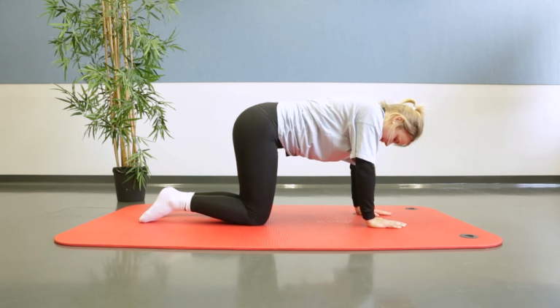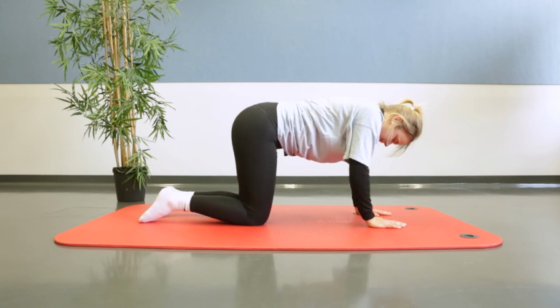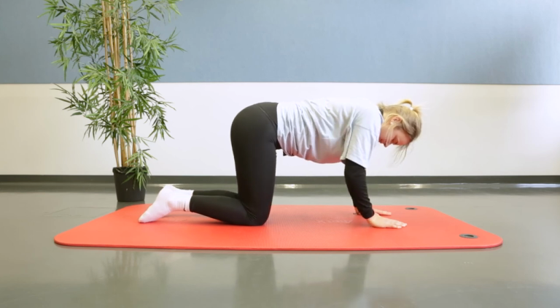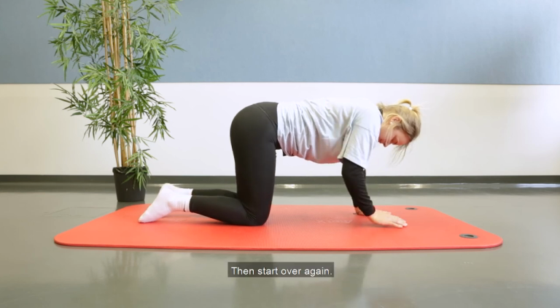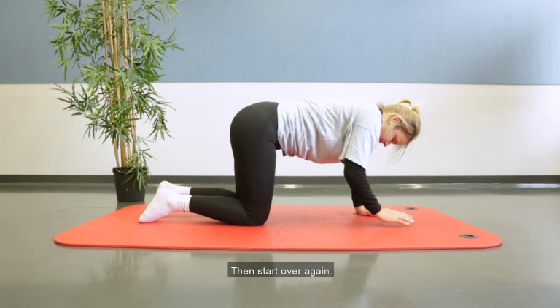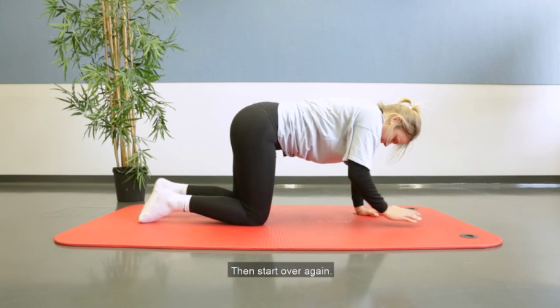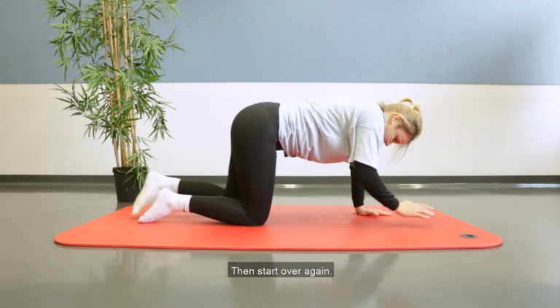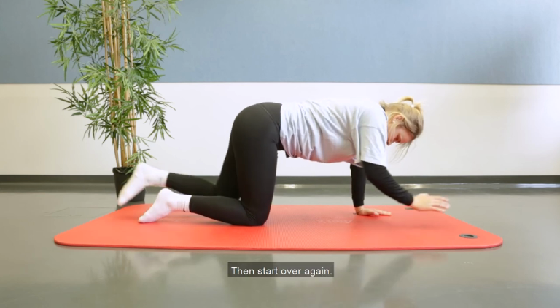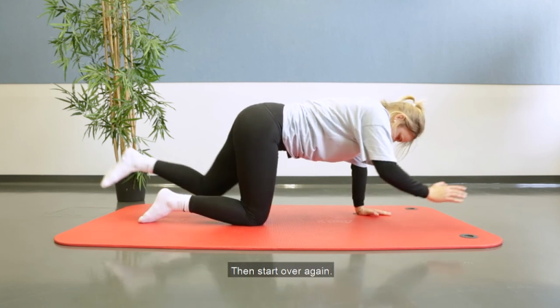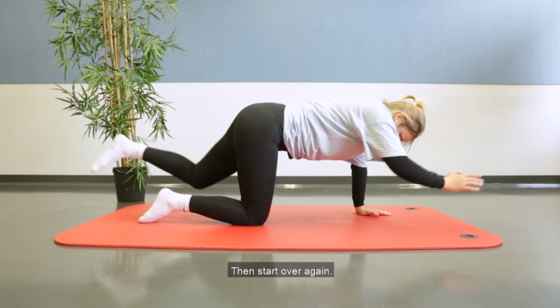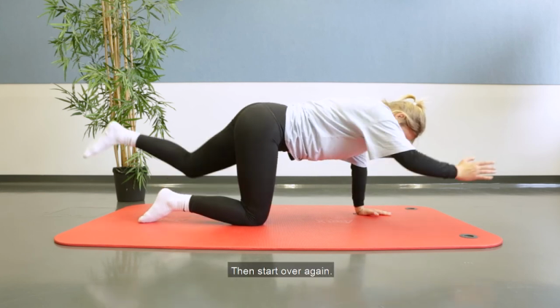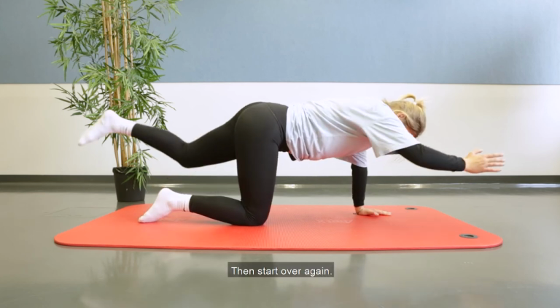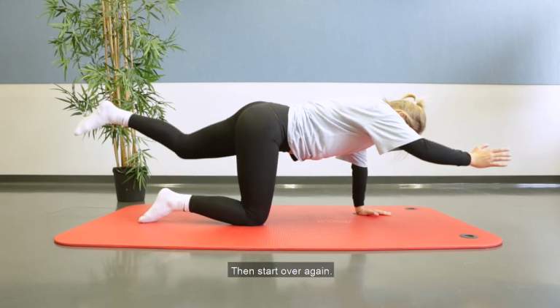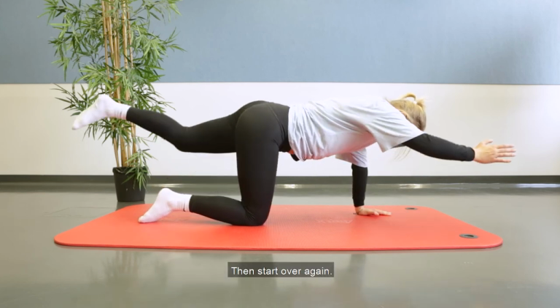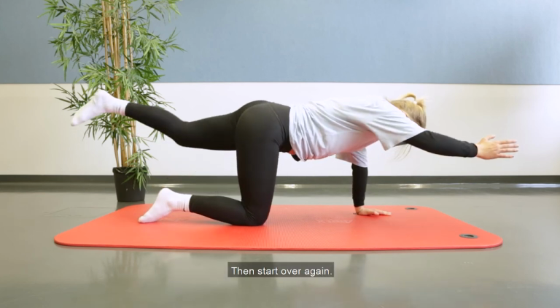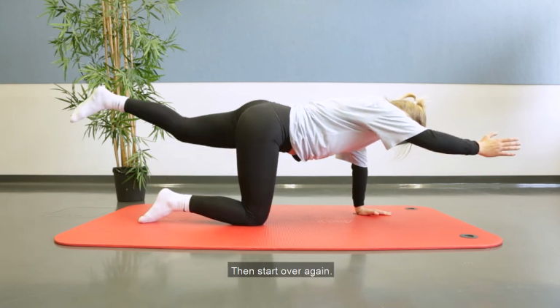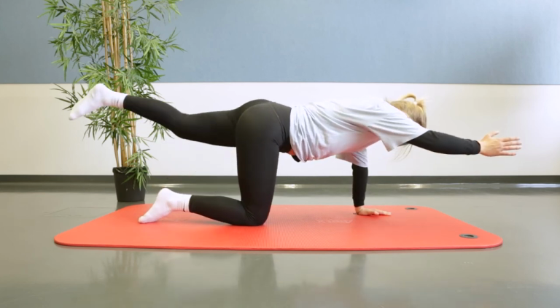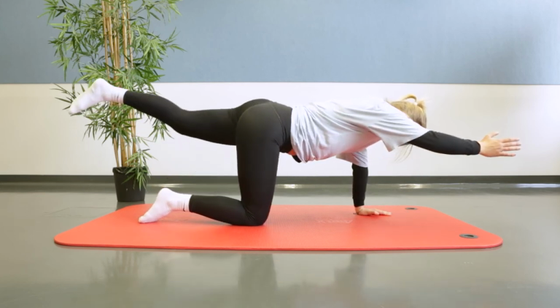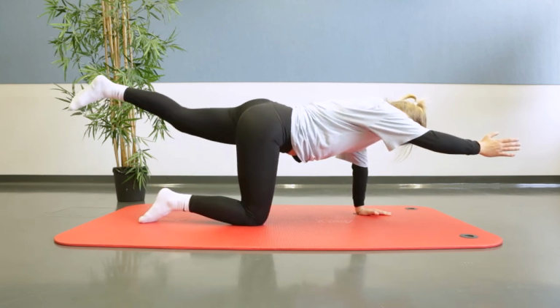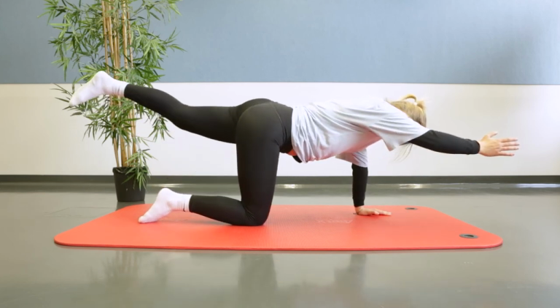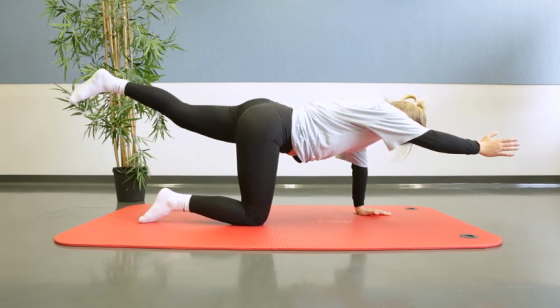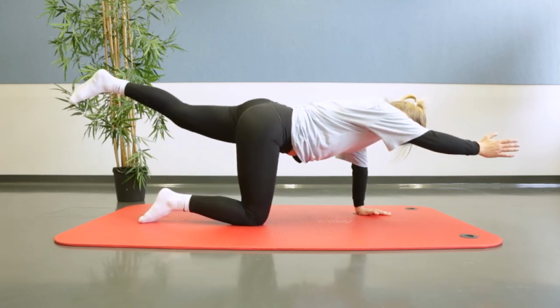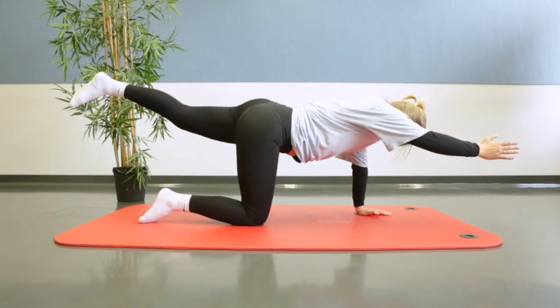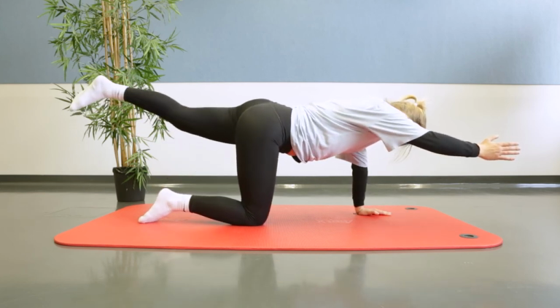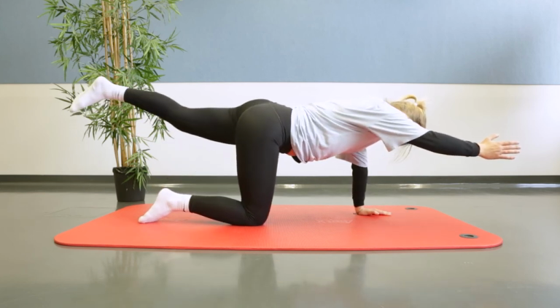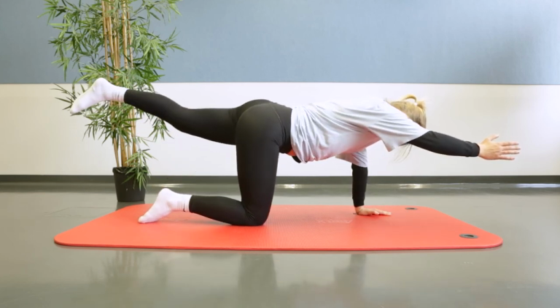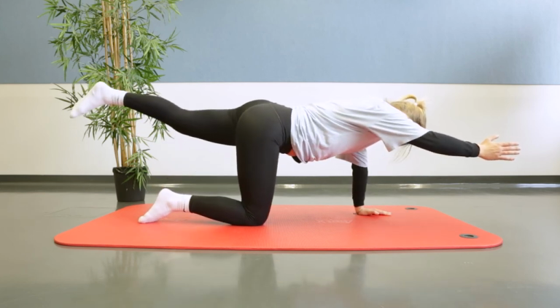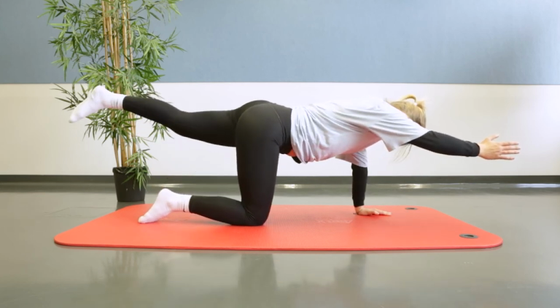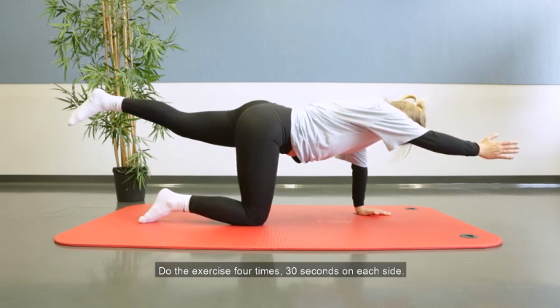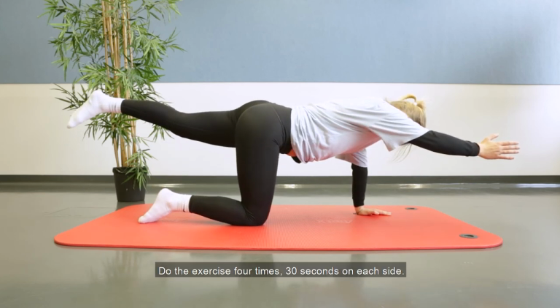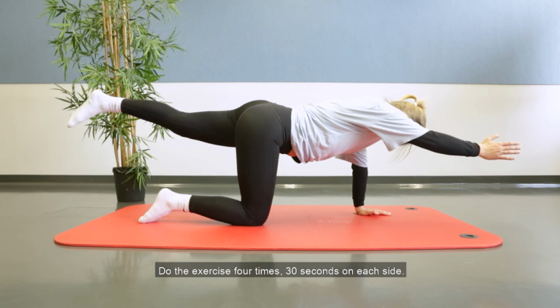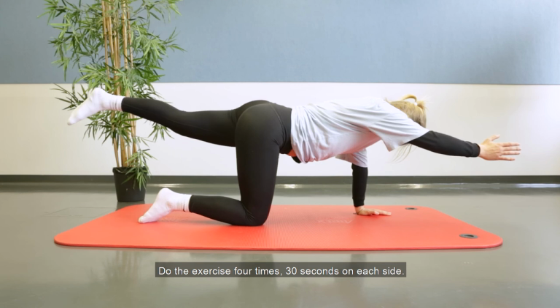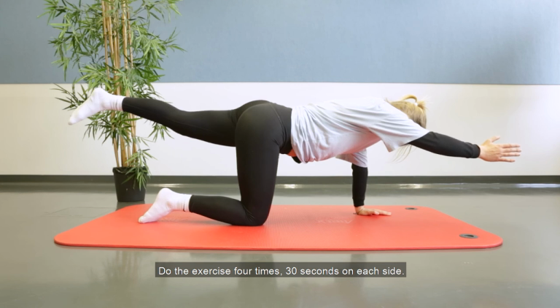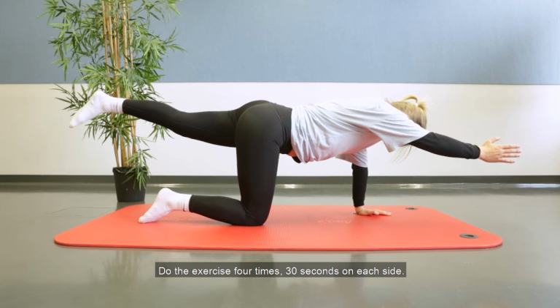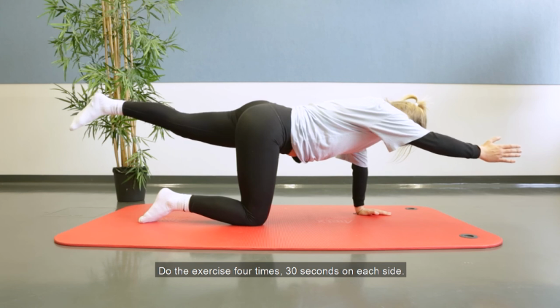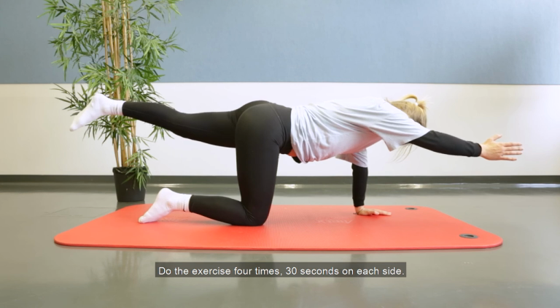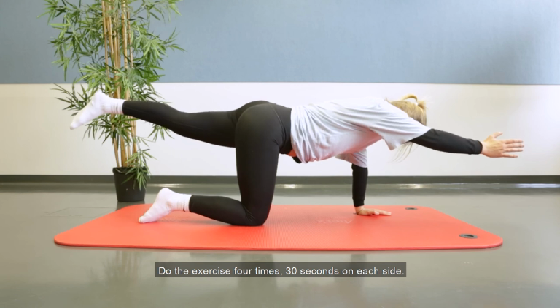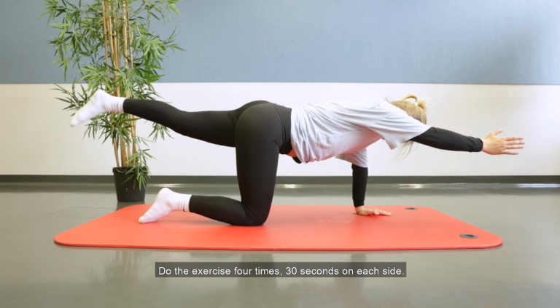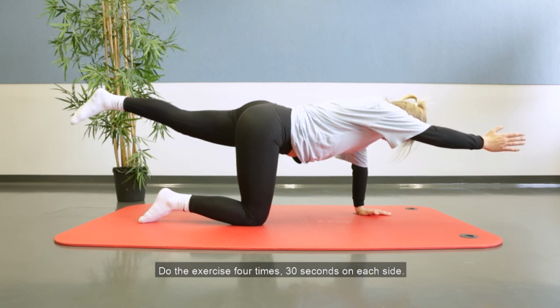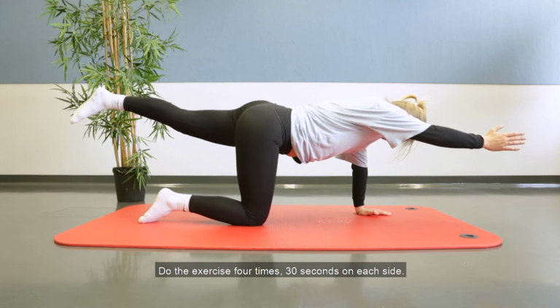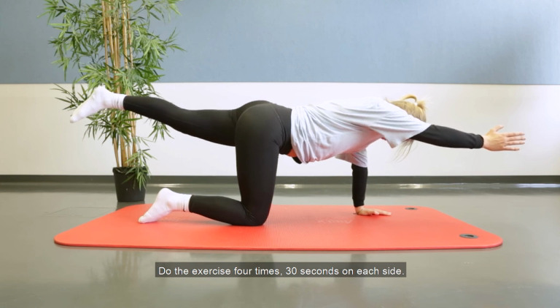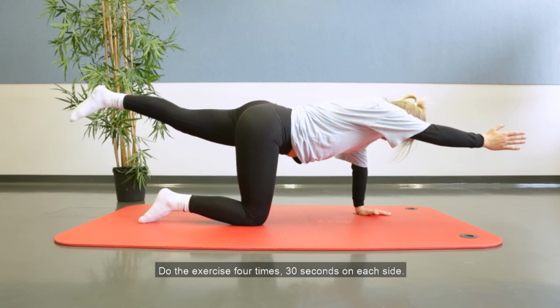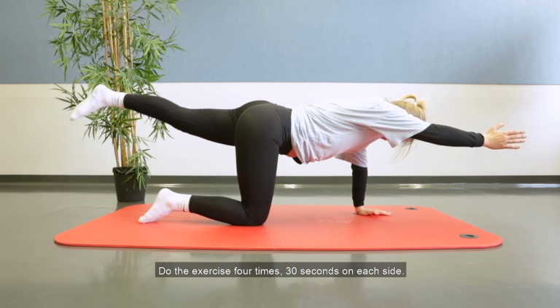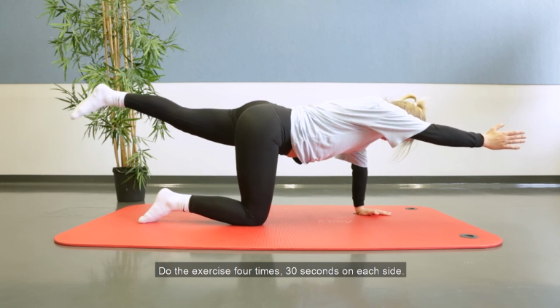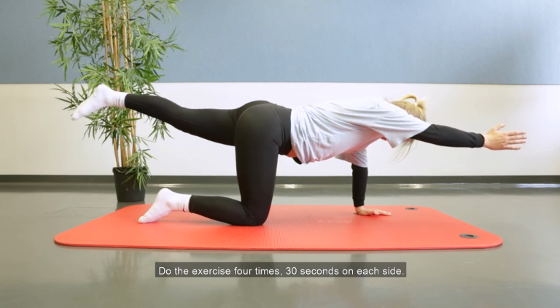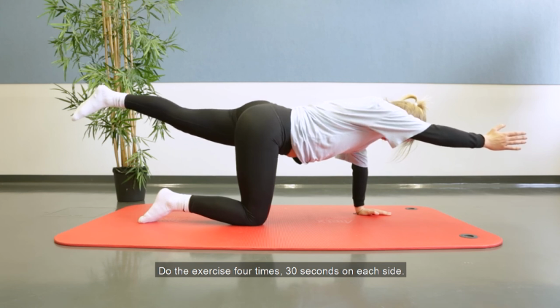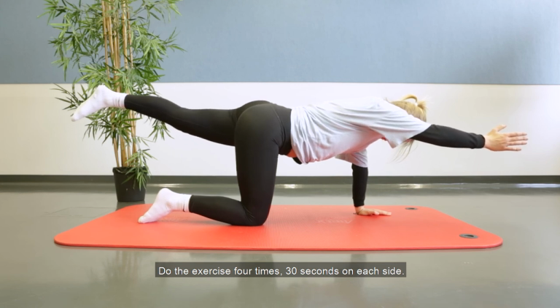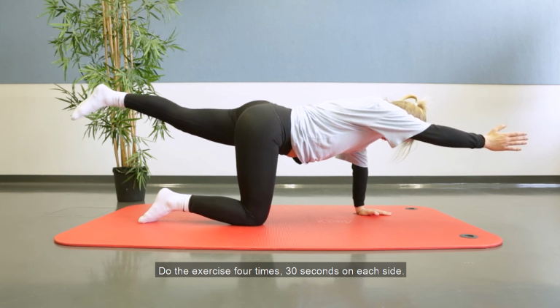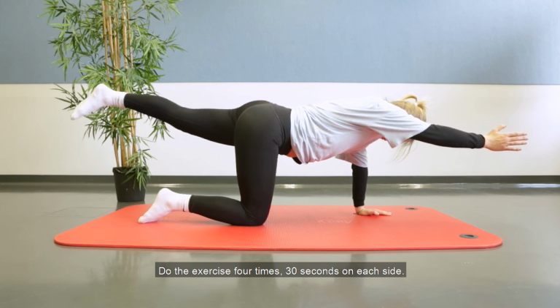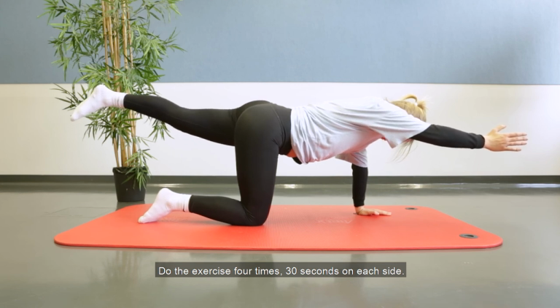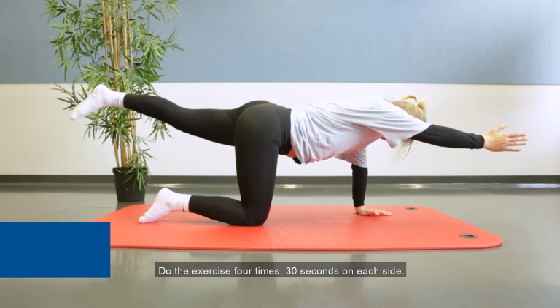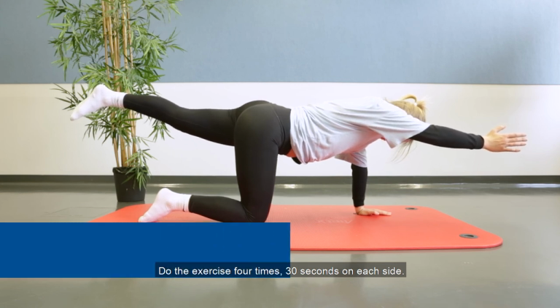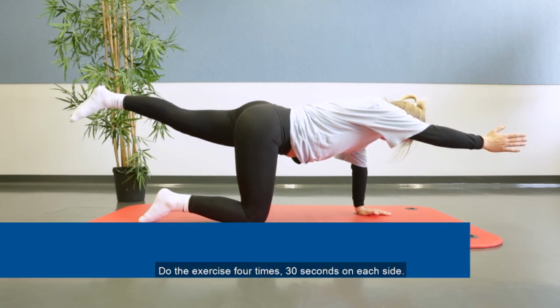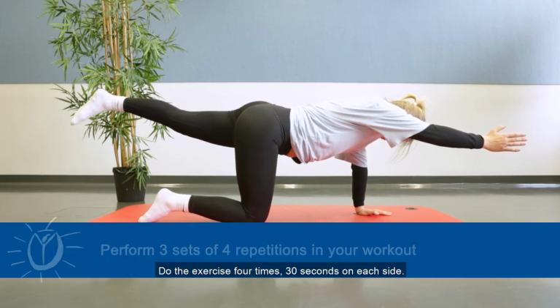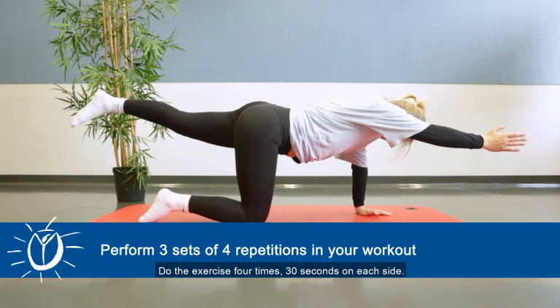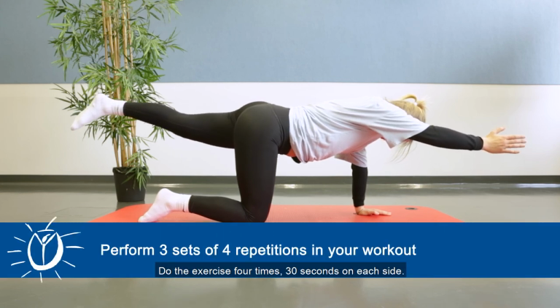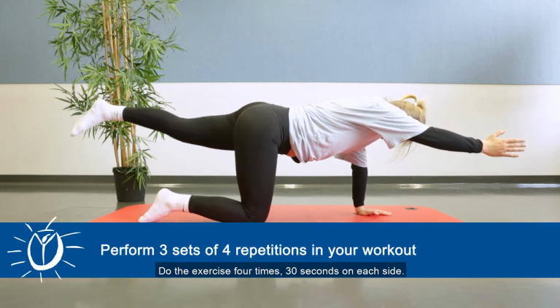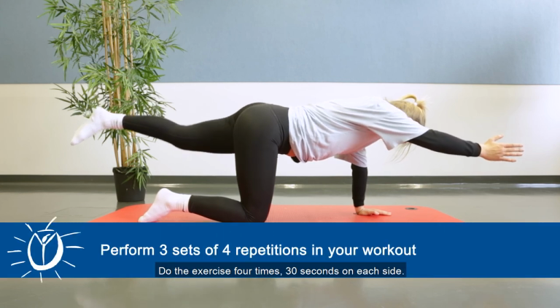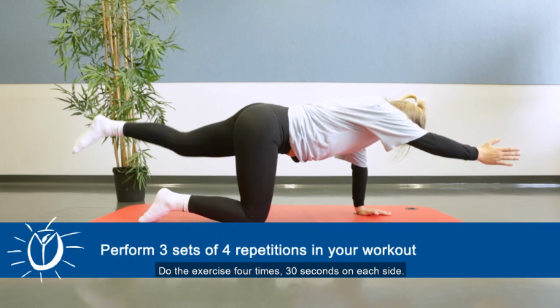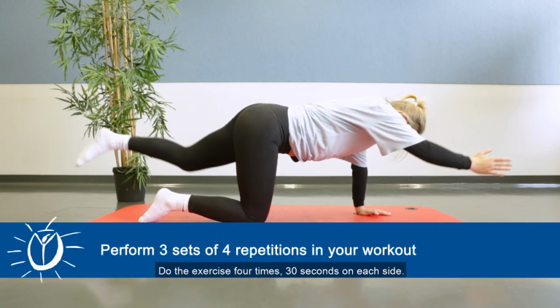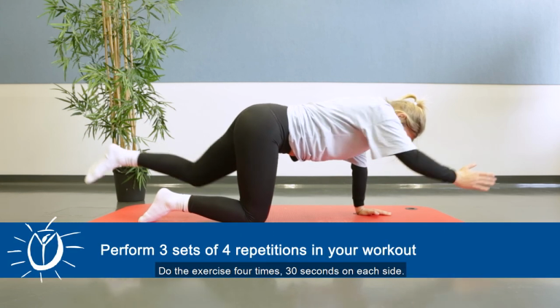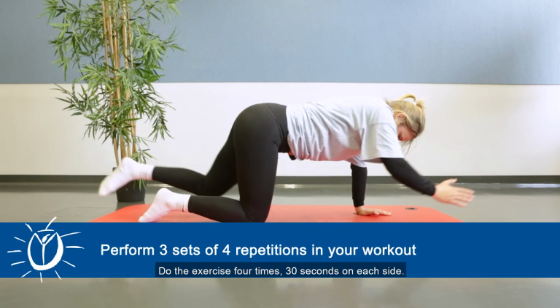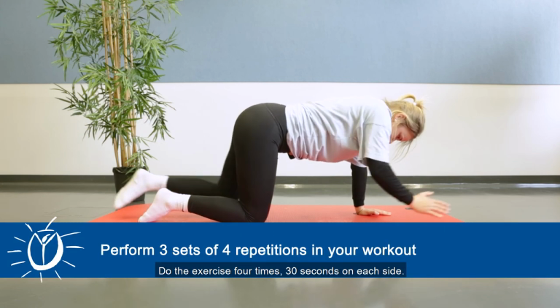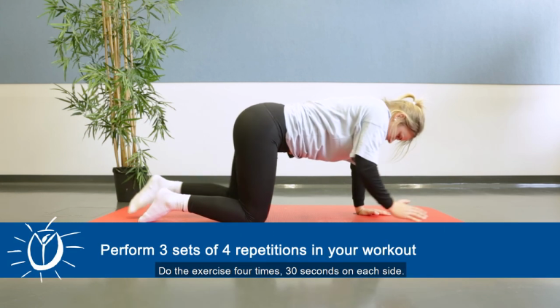Then go back to the starting position and relax for 15 seconds. Then start over again. Do the exercise 4 times 30 seconds on each side.